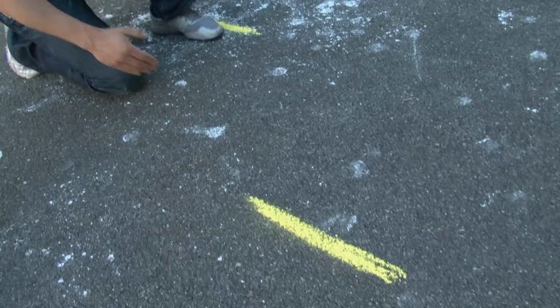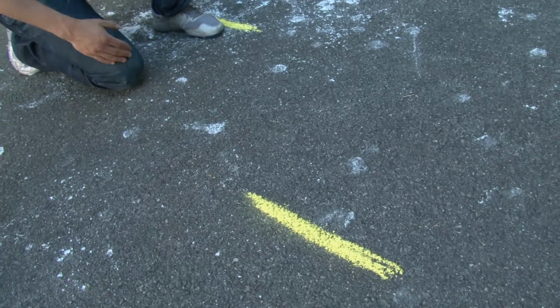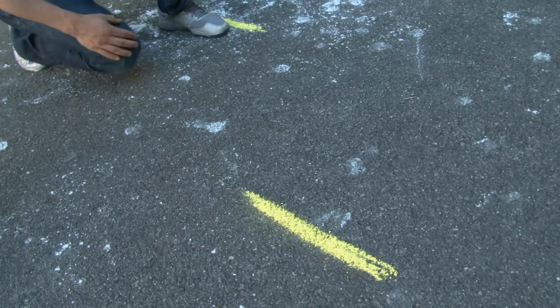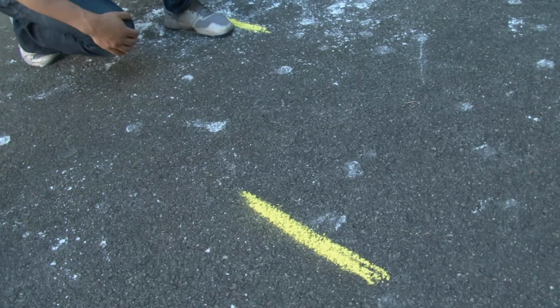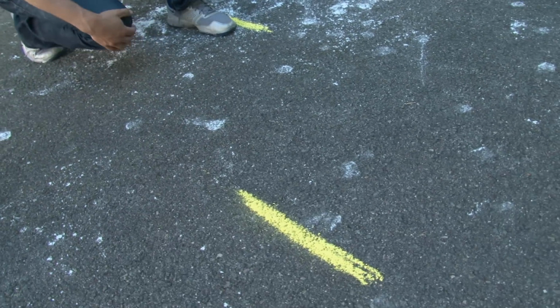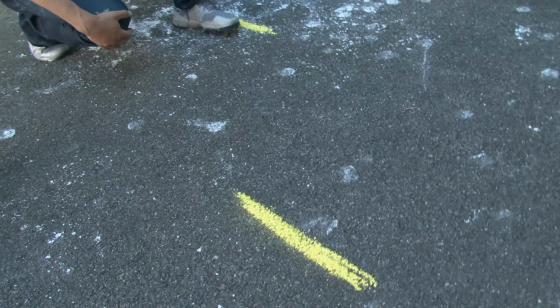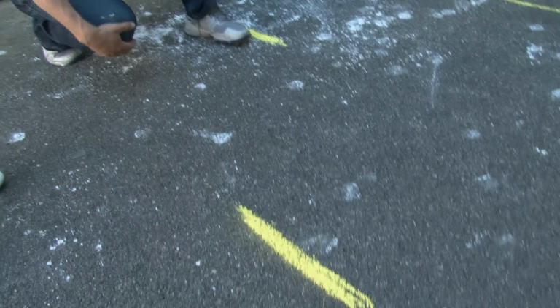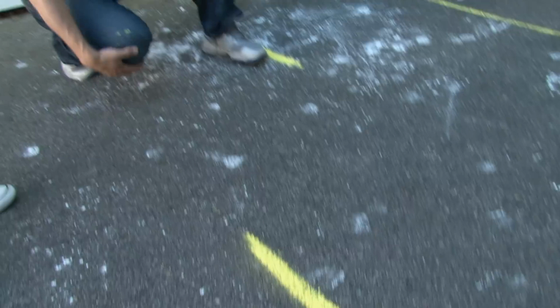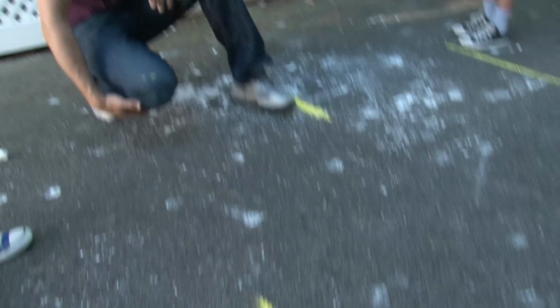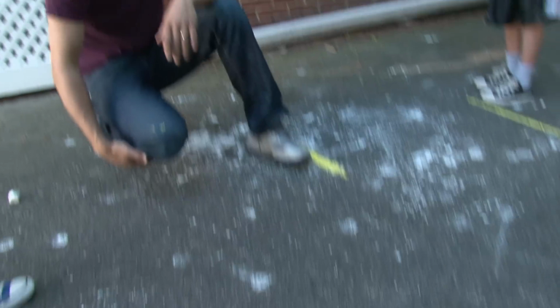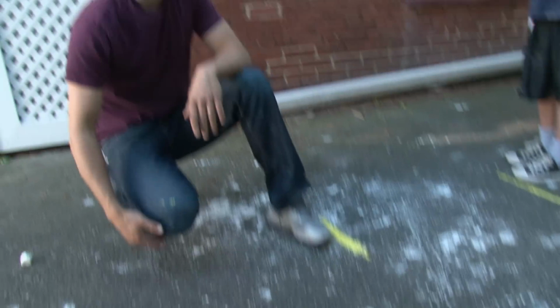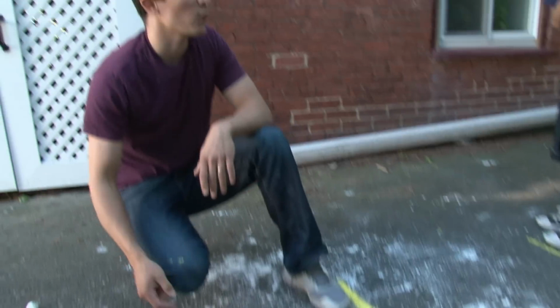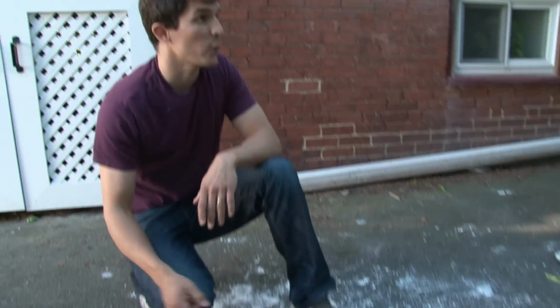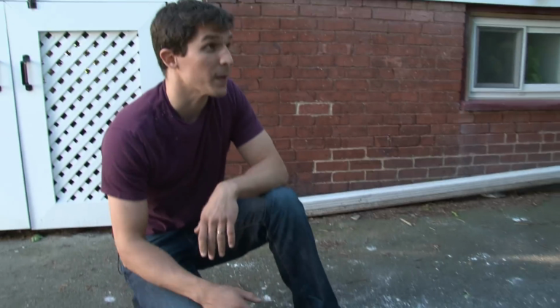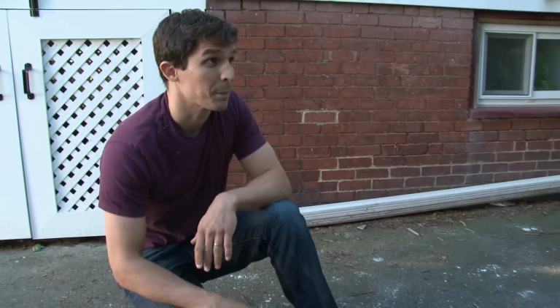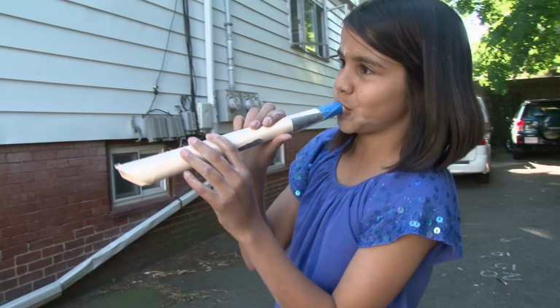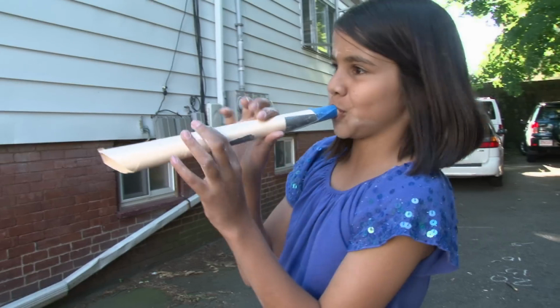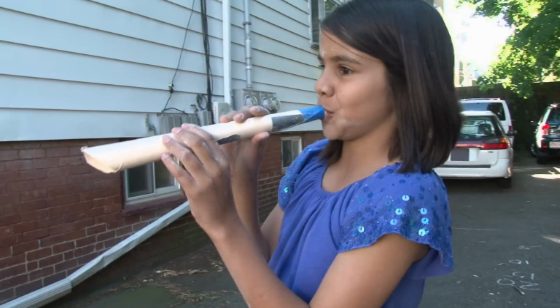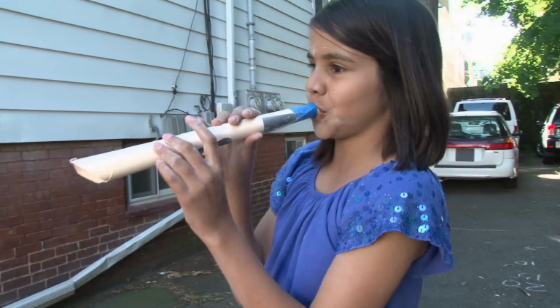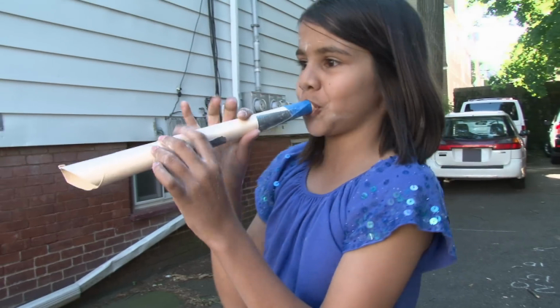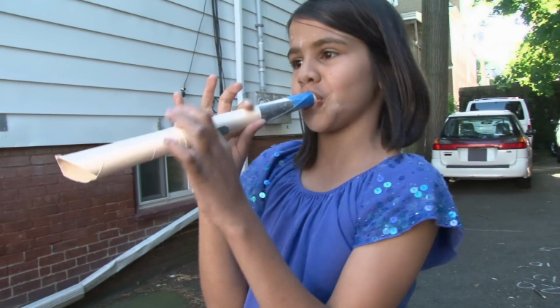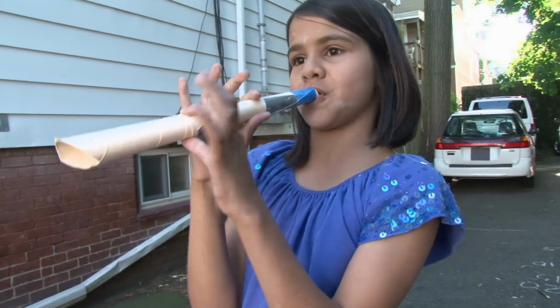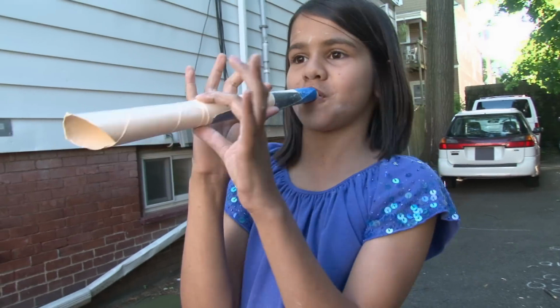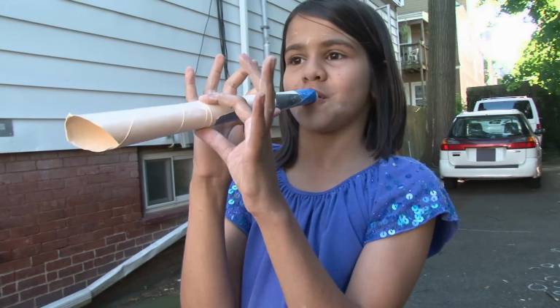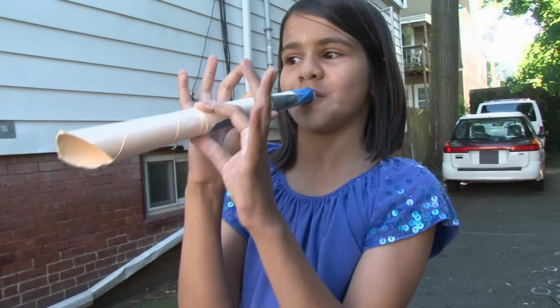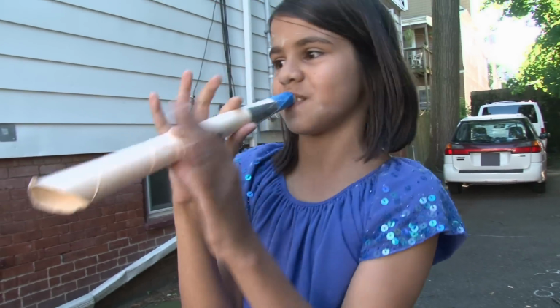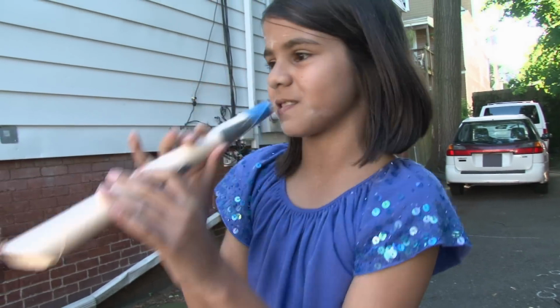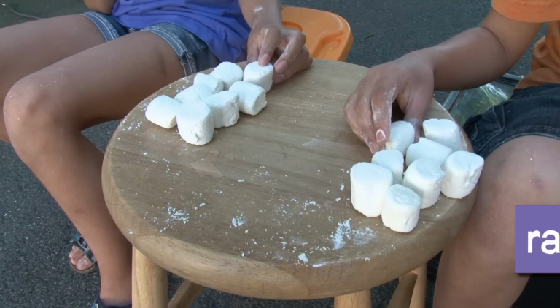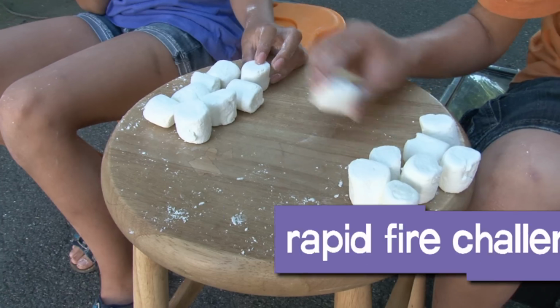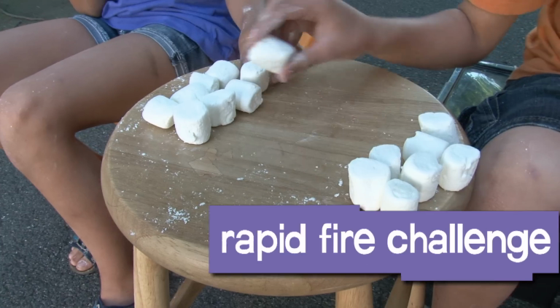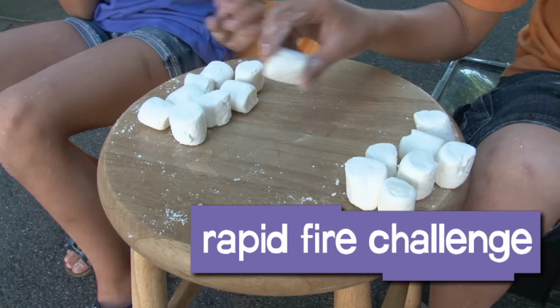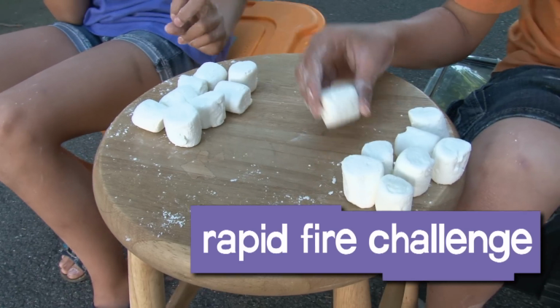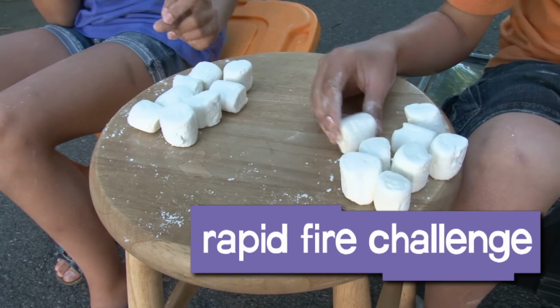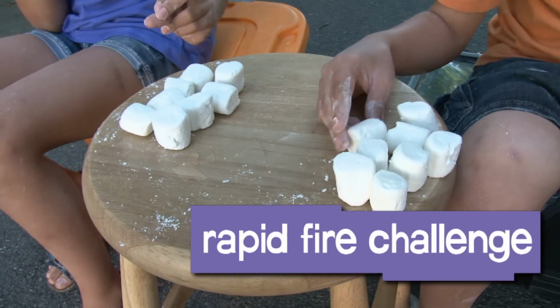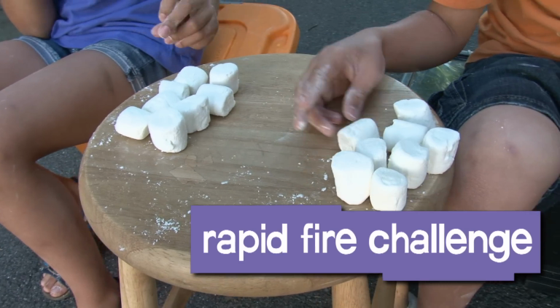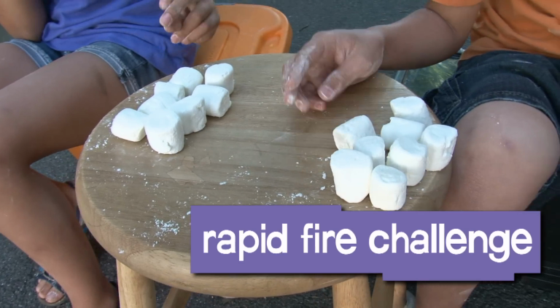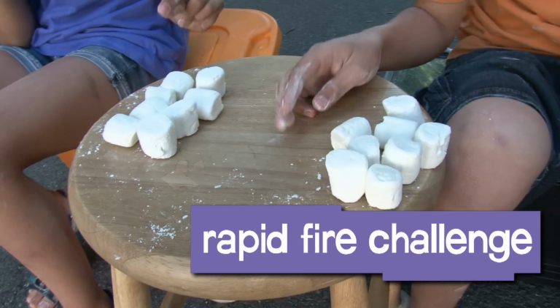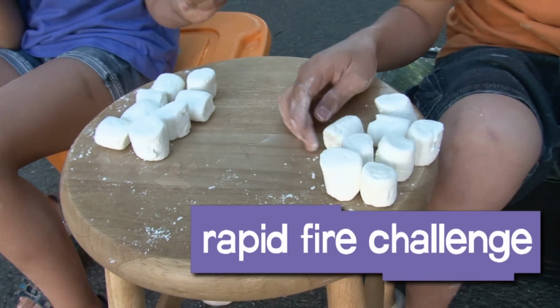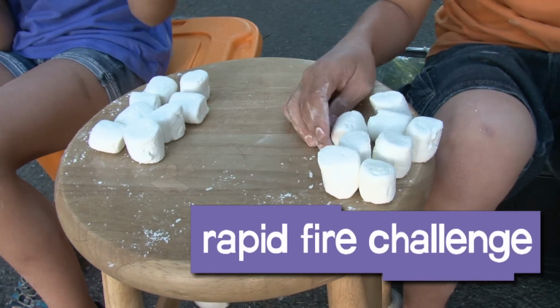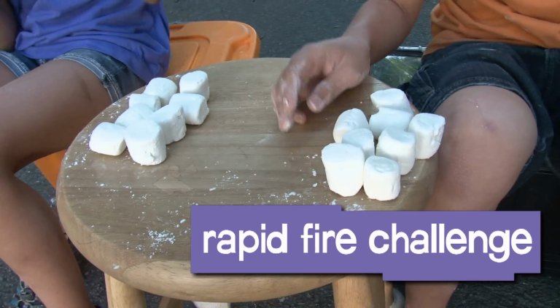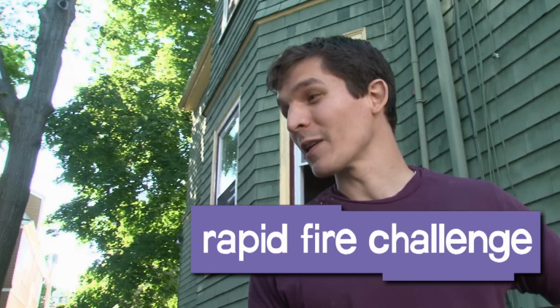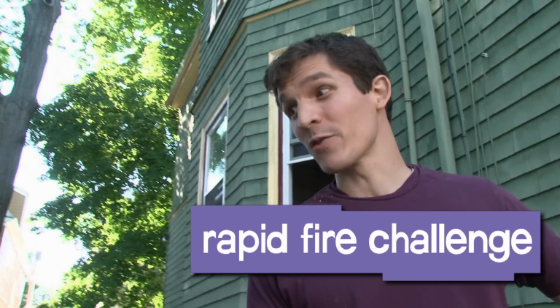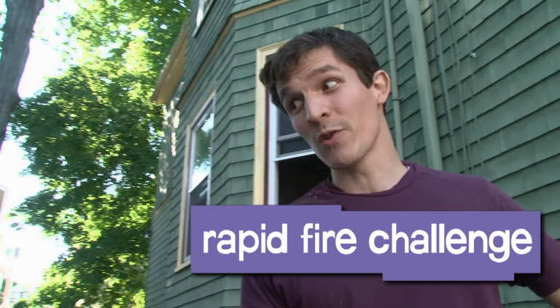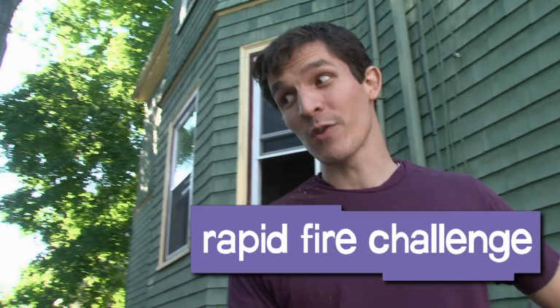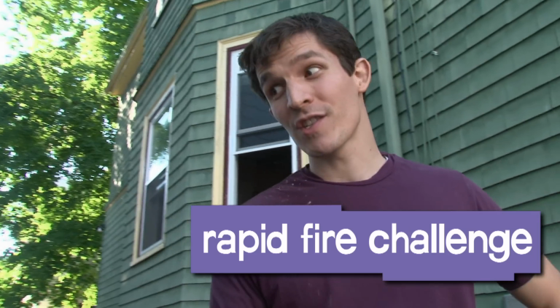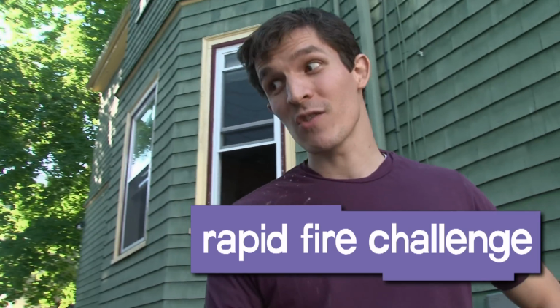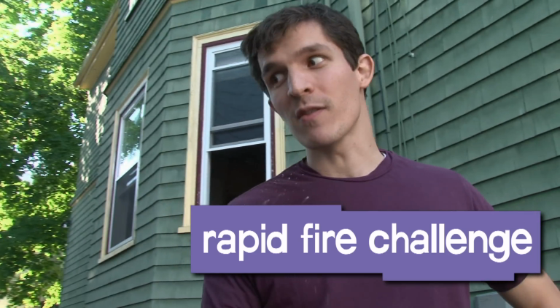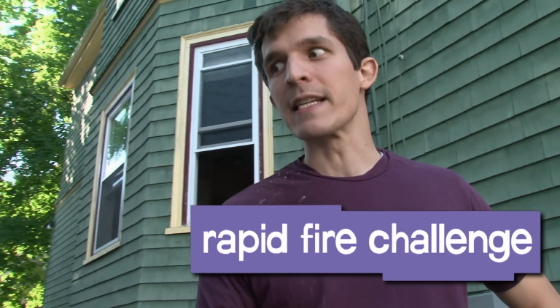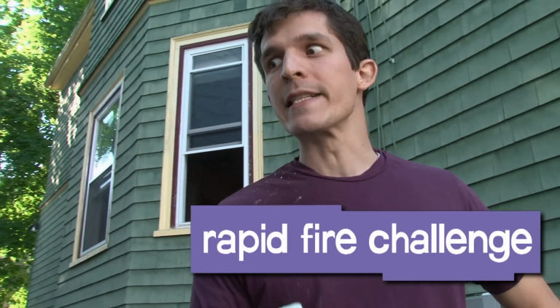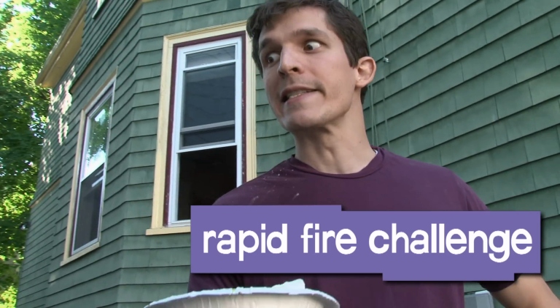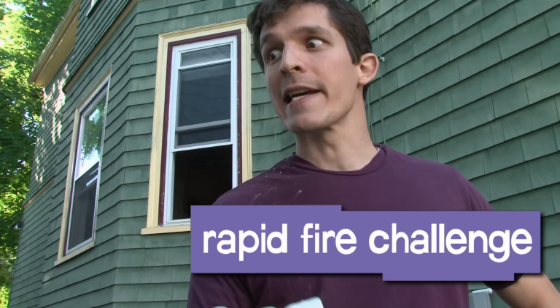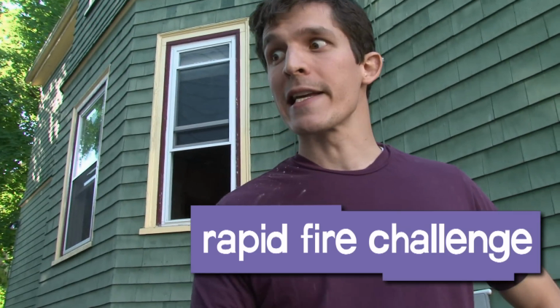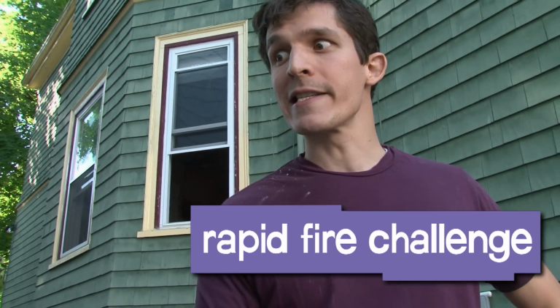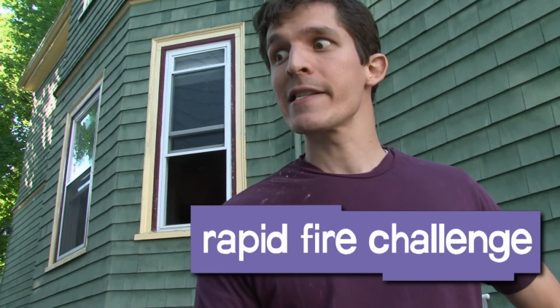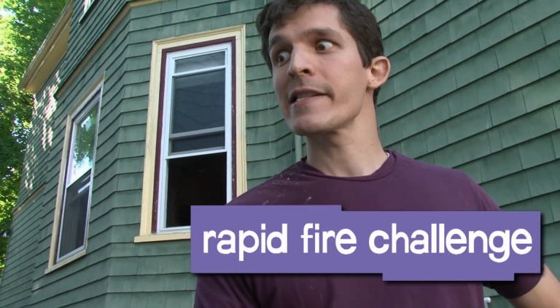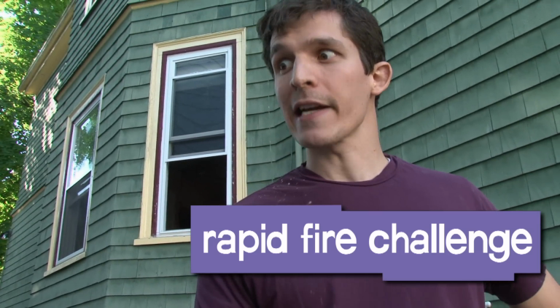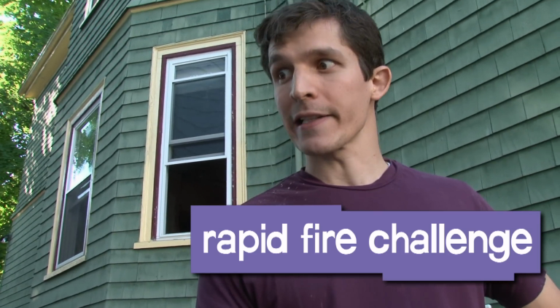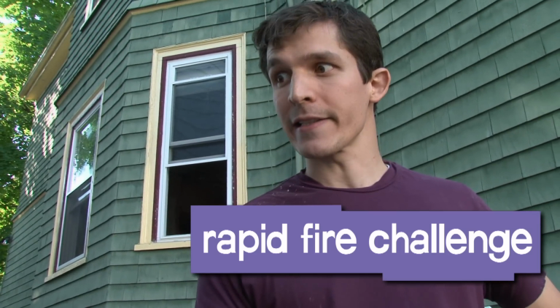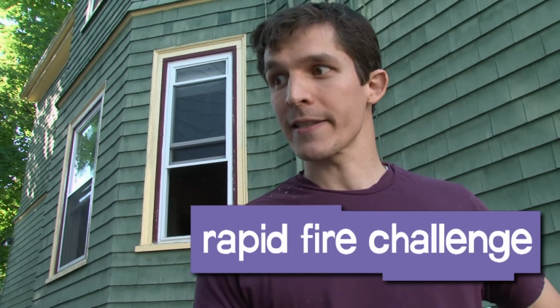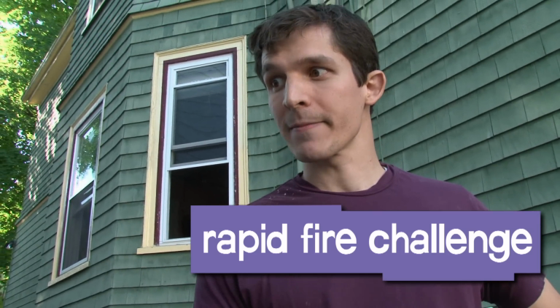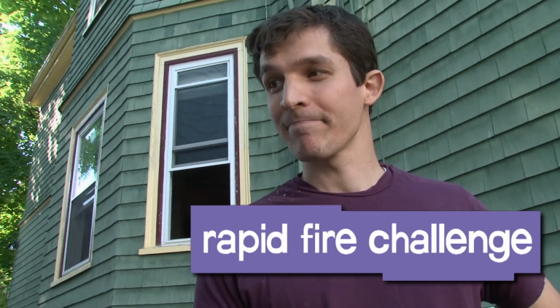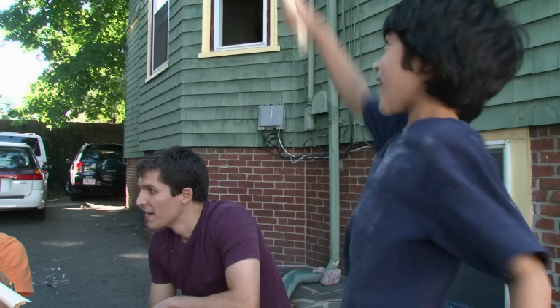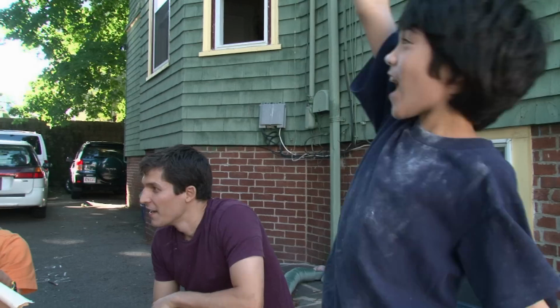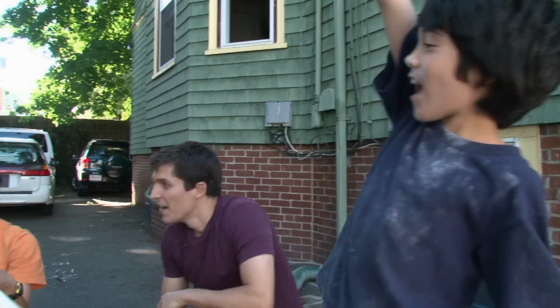Zara, I believe you are the winner. We're now going to find out how many marshmallows you can shoot in 10 seconds. Let's go!